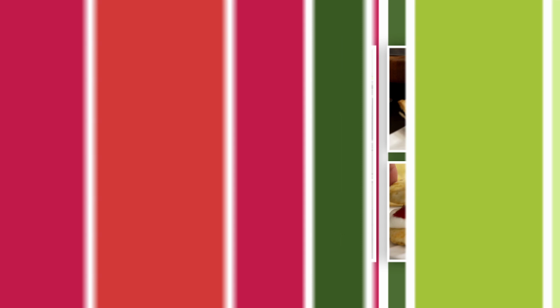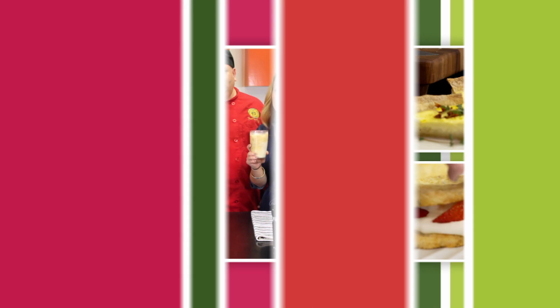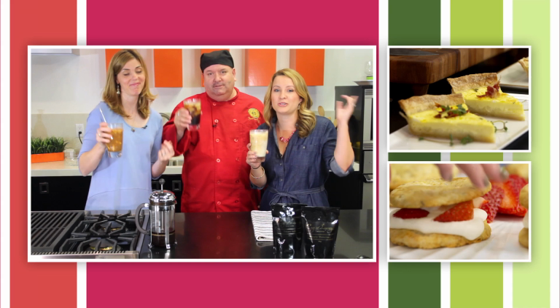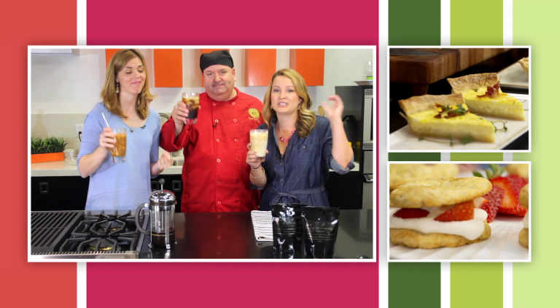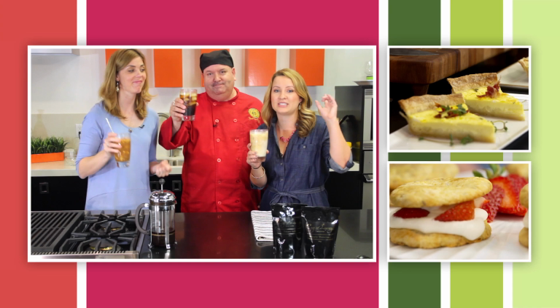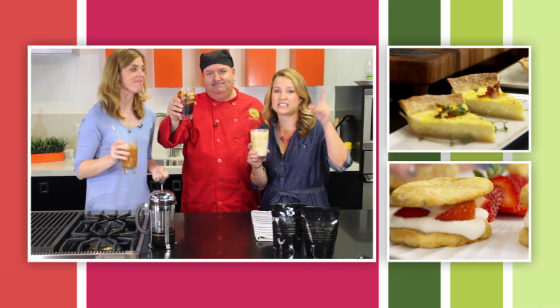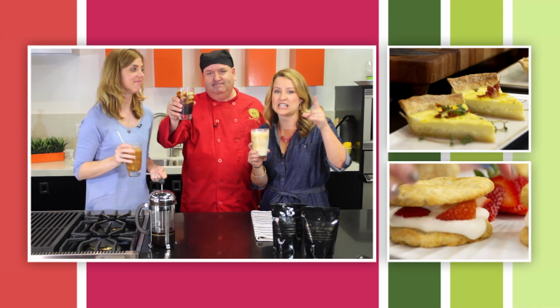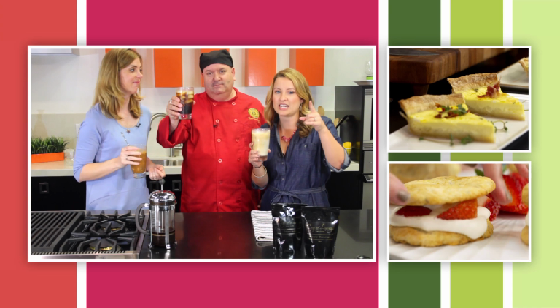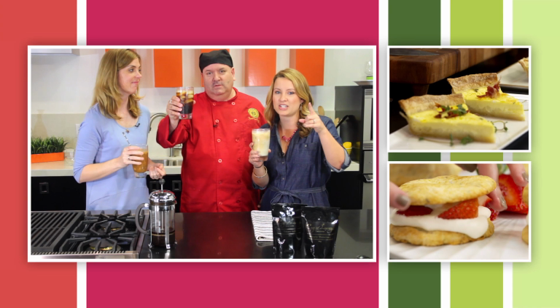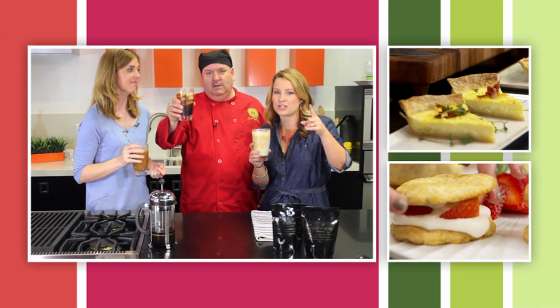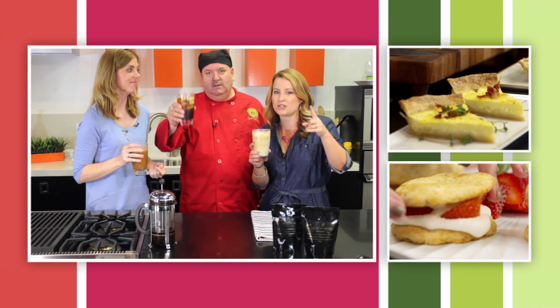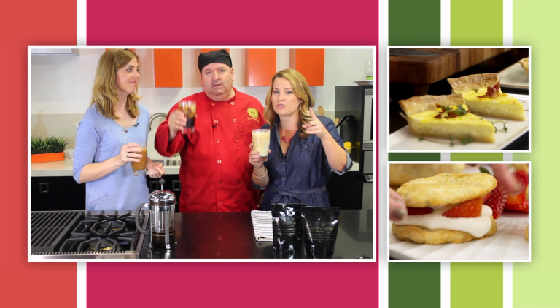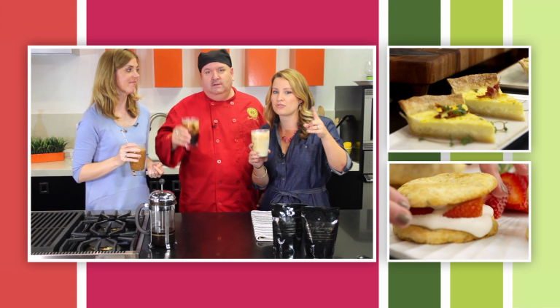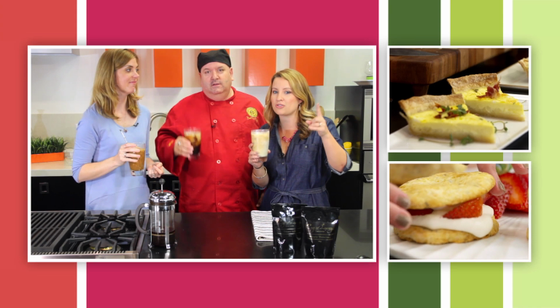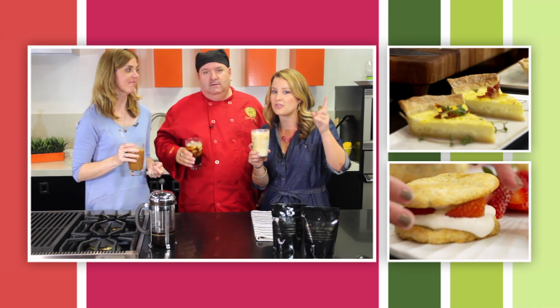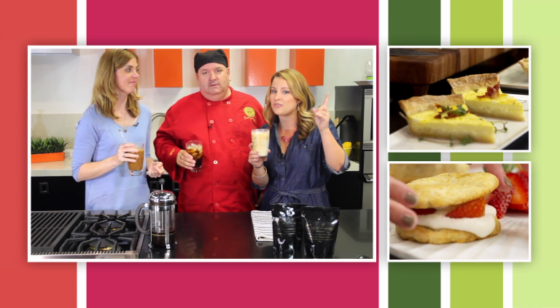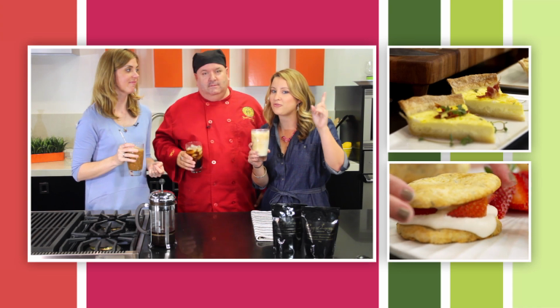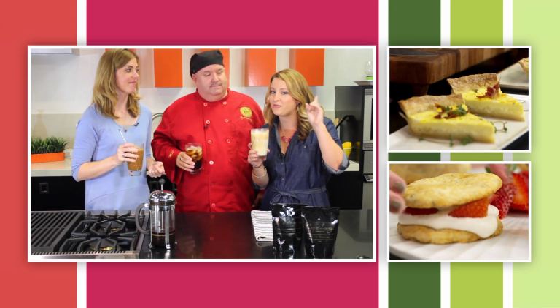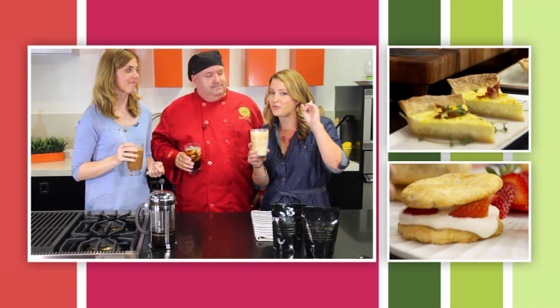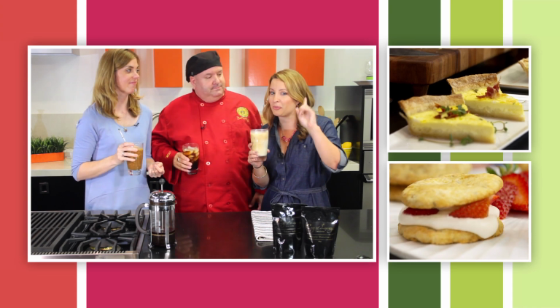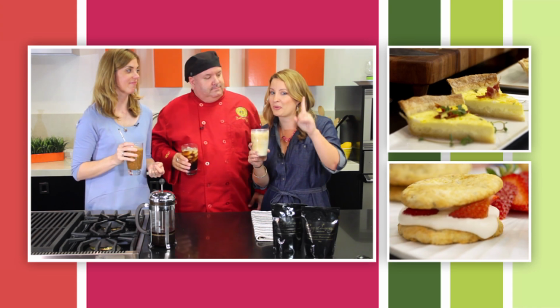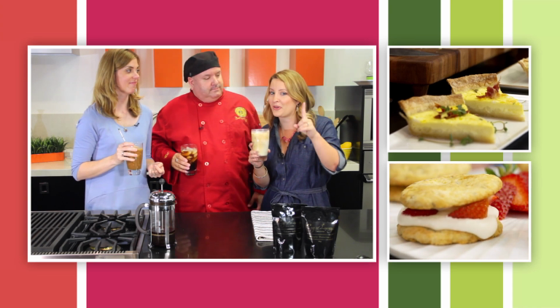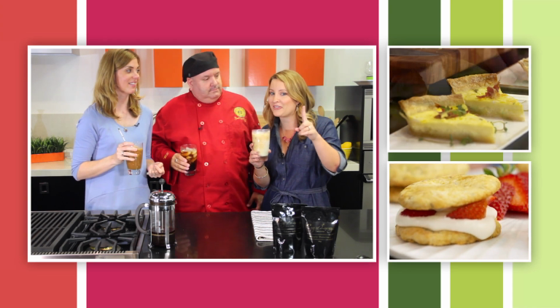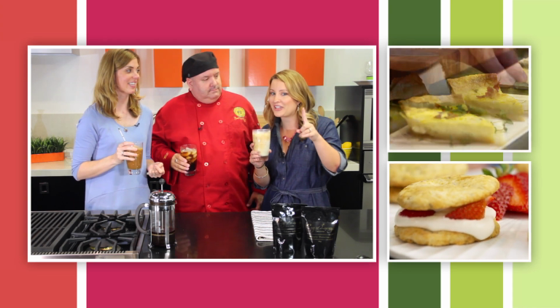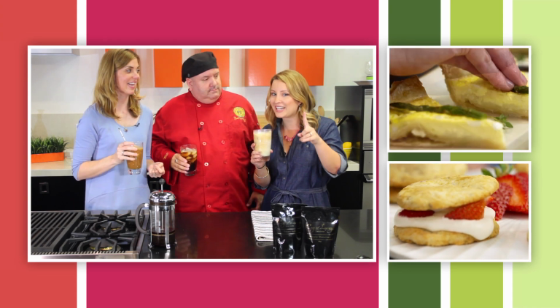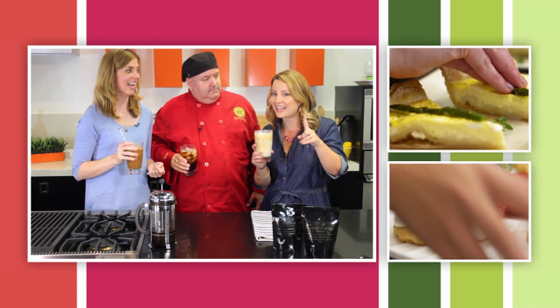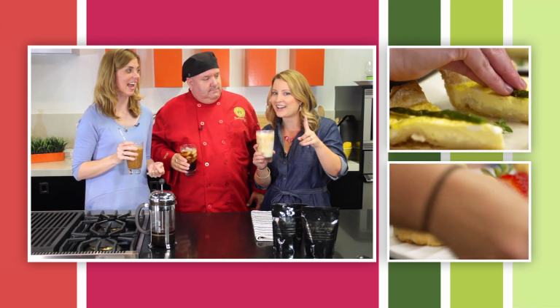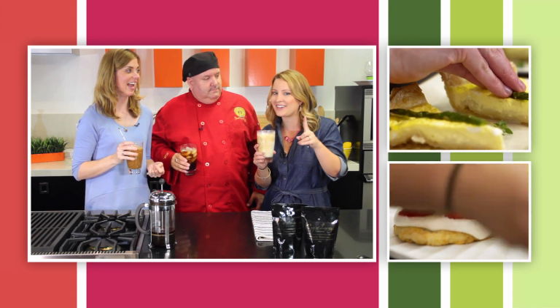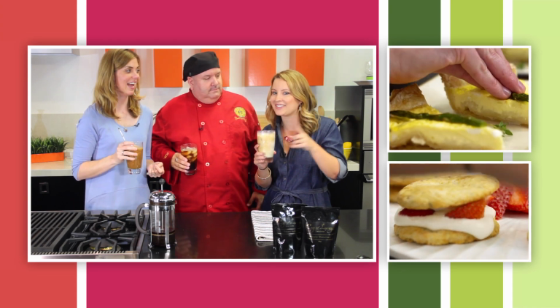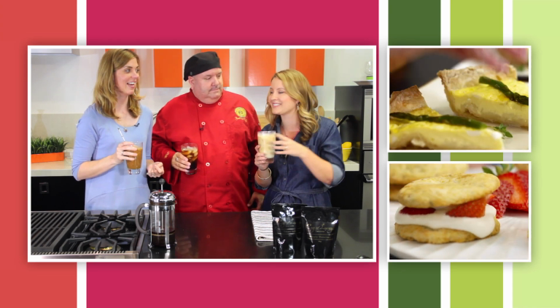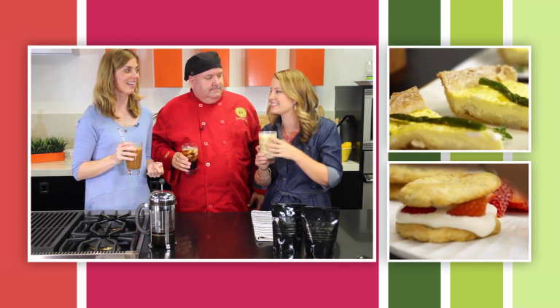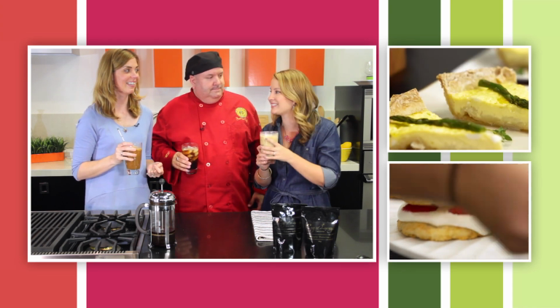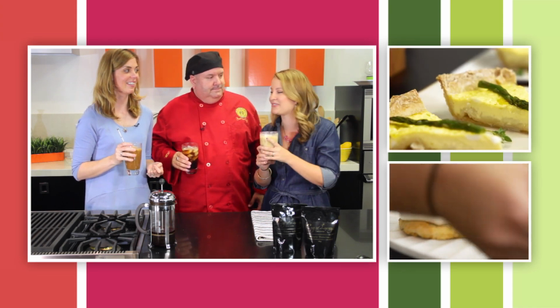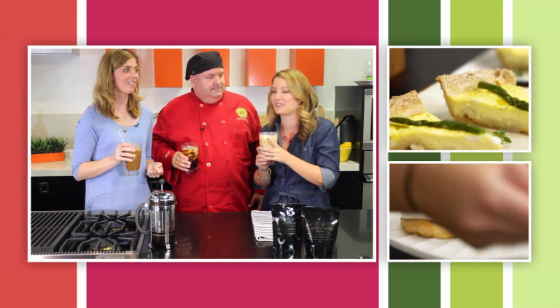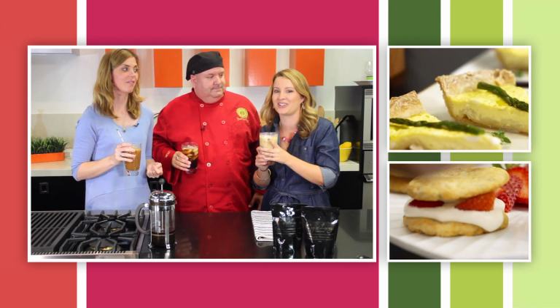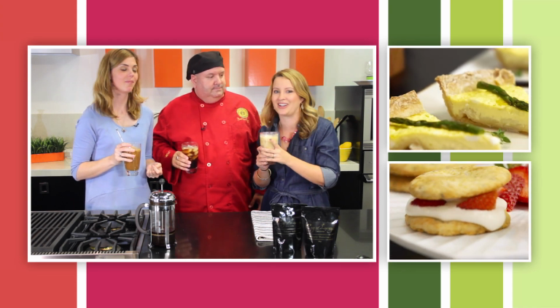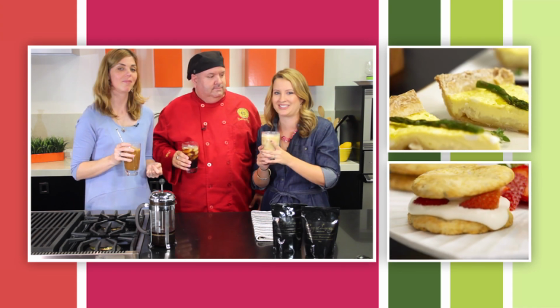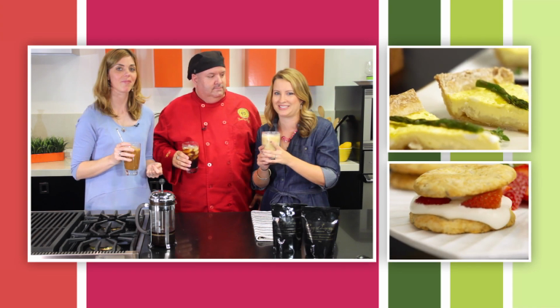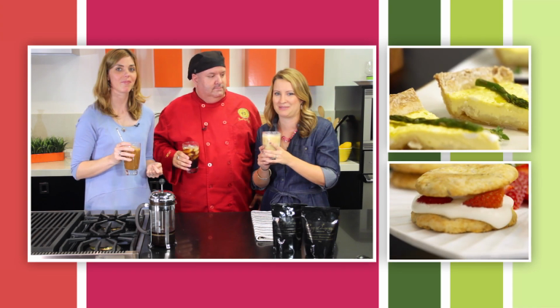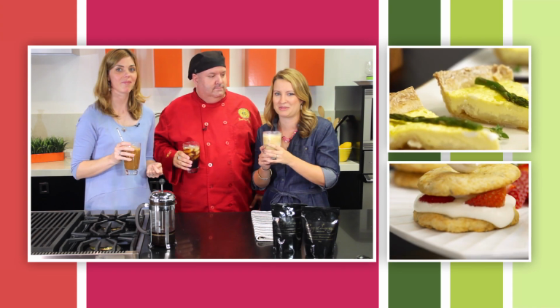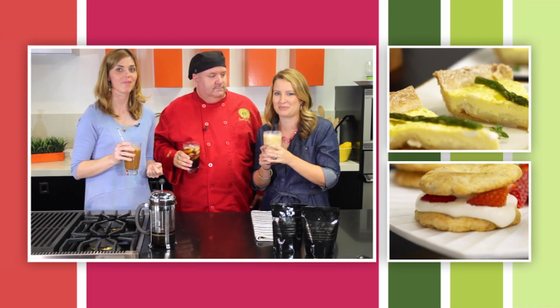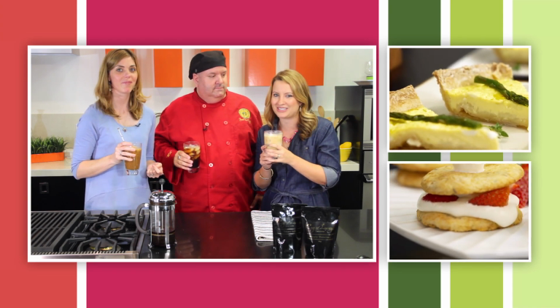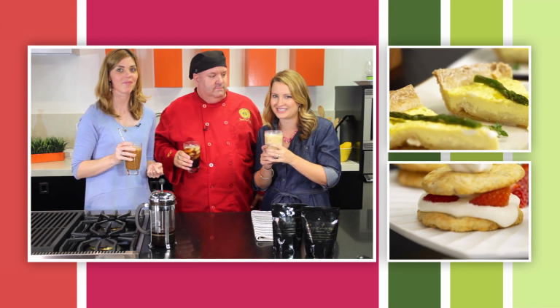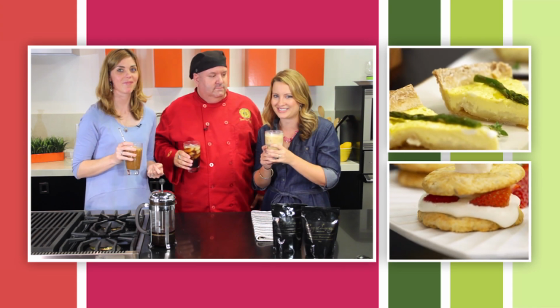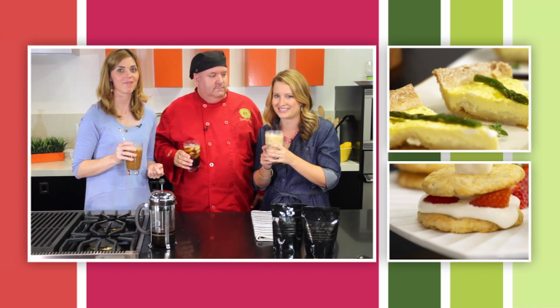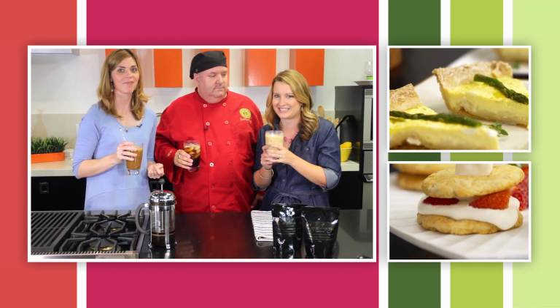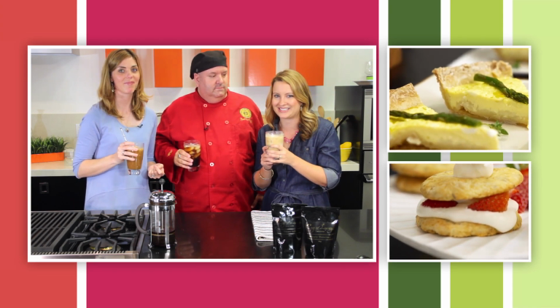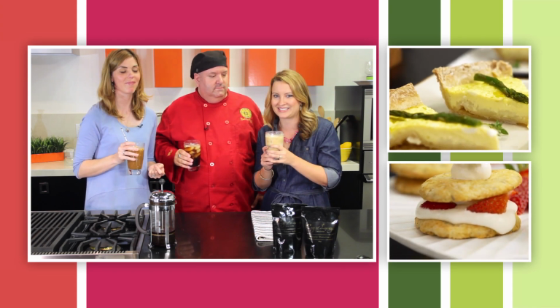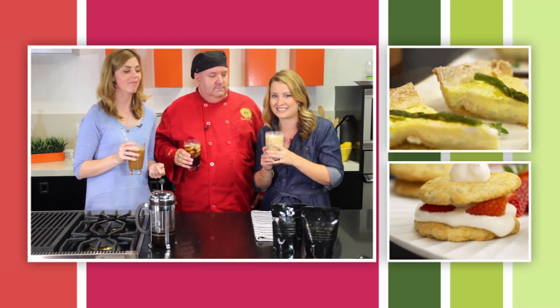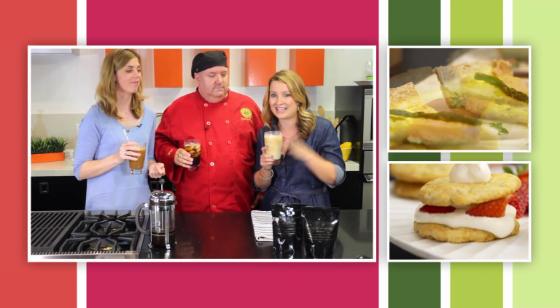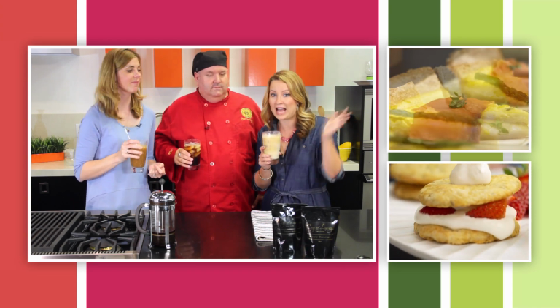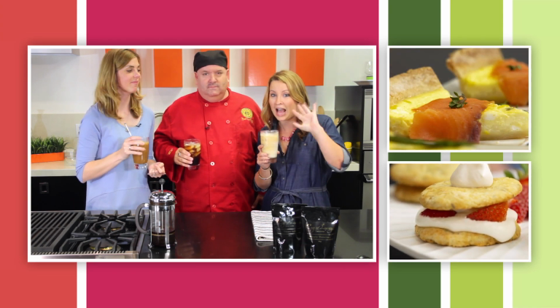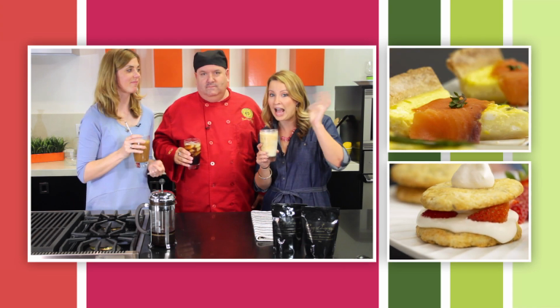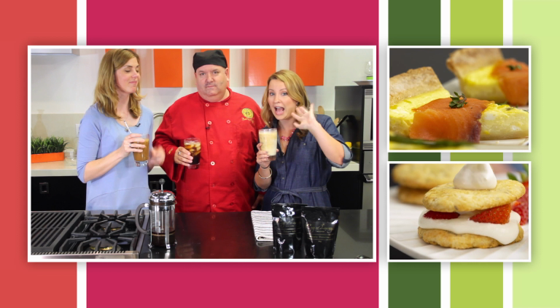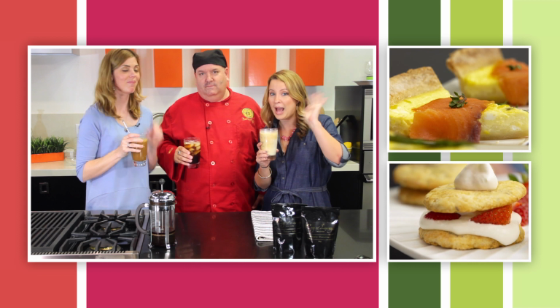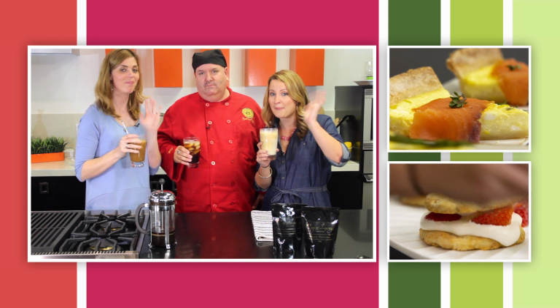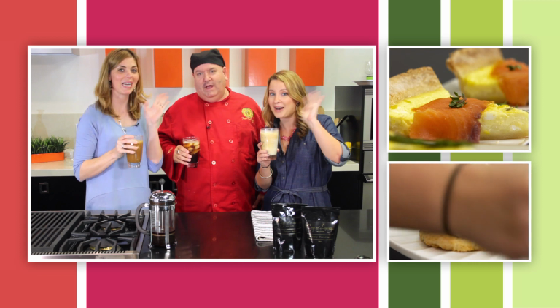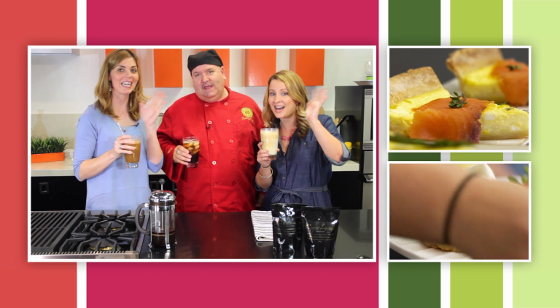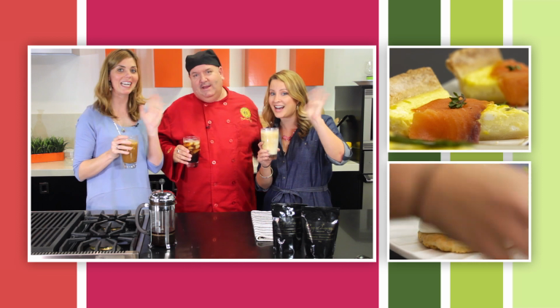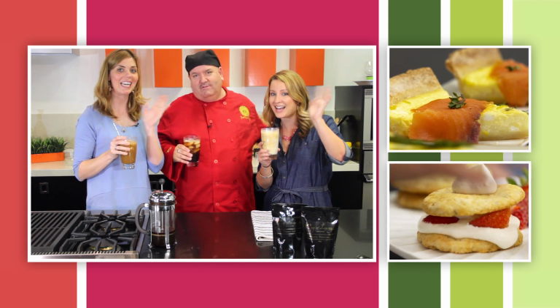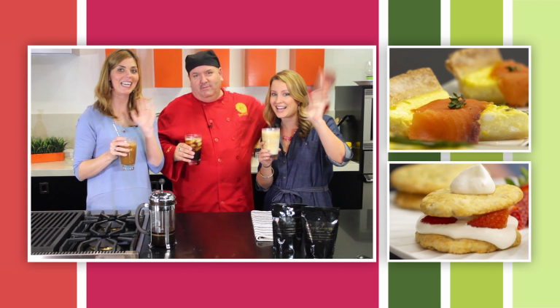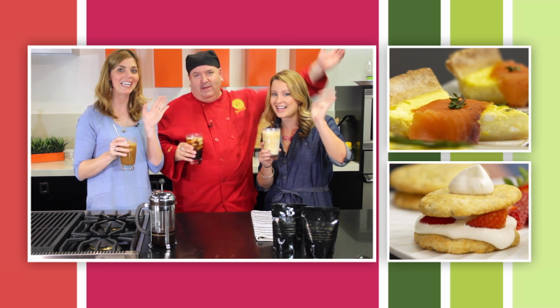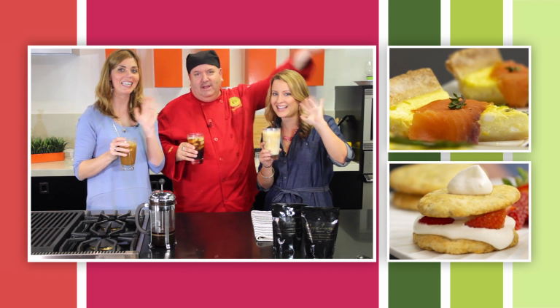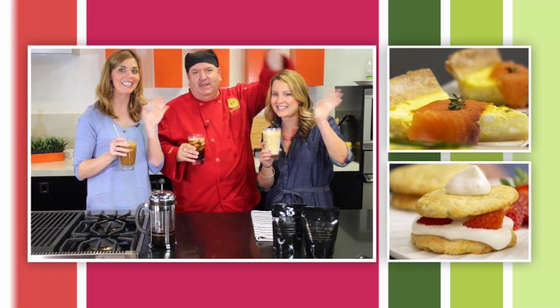So stay tuned for more videos for our summer brunch series. Bye, guys. Bye, everybody.